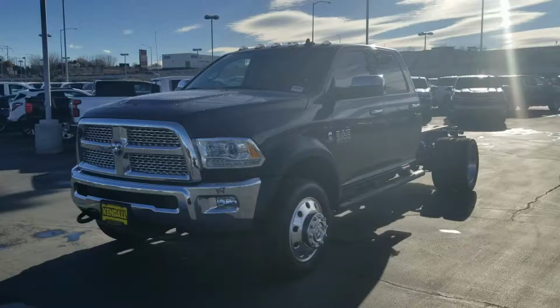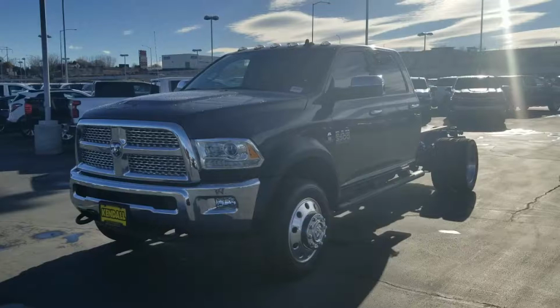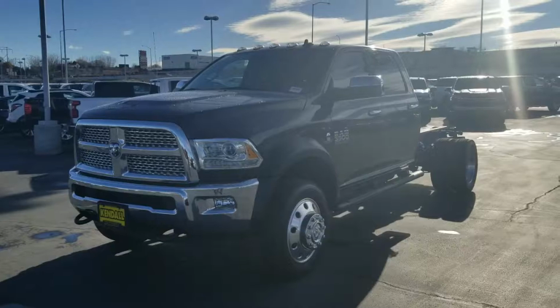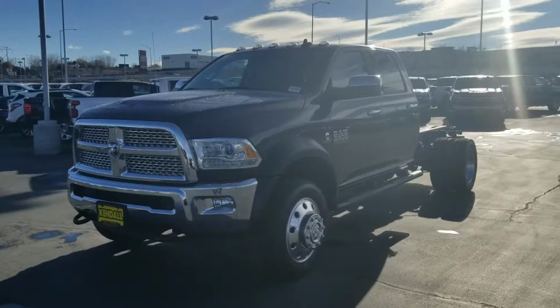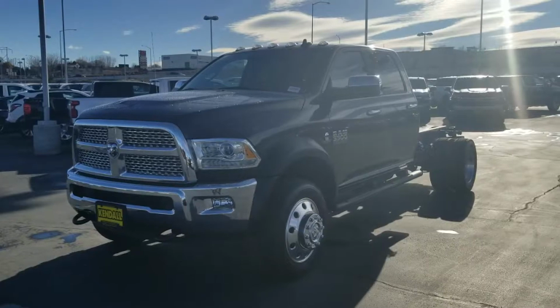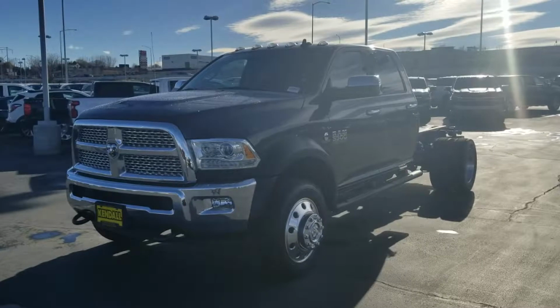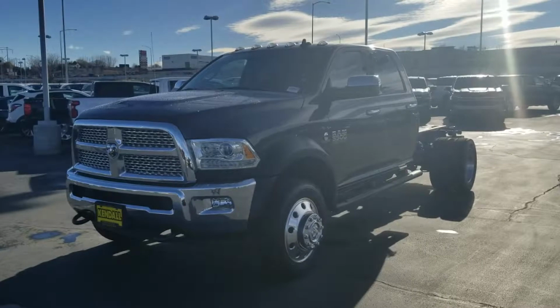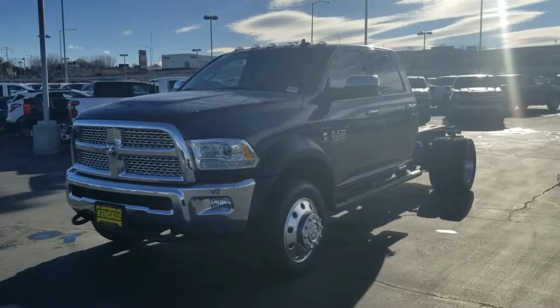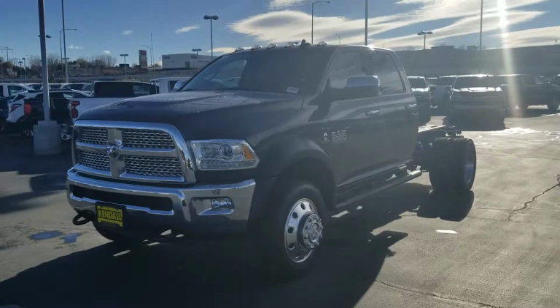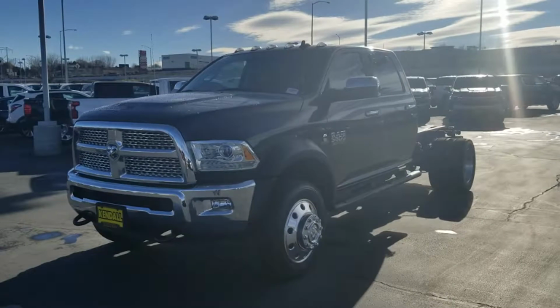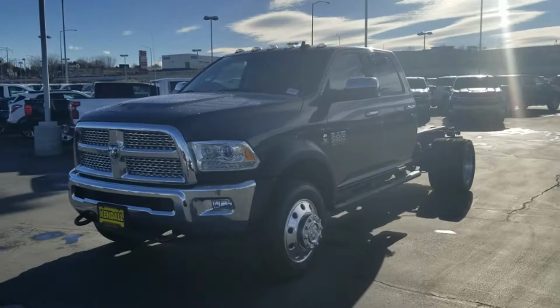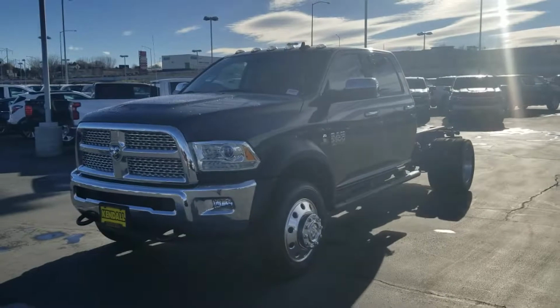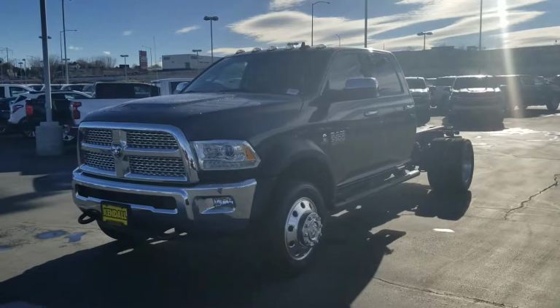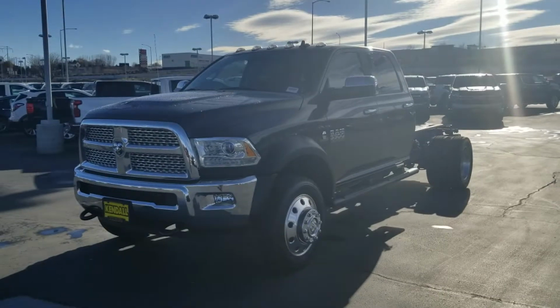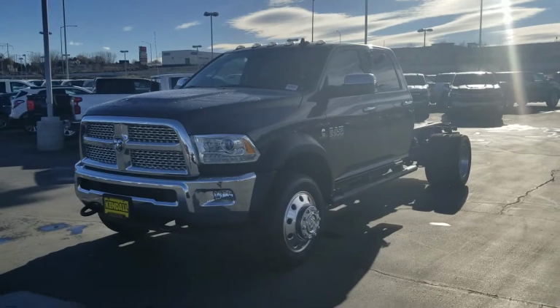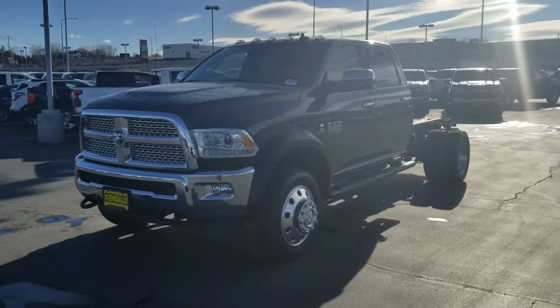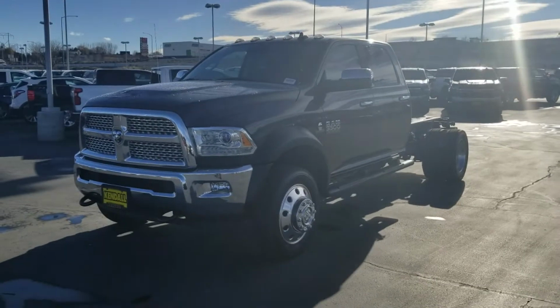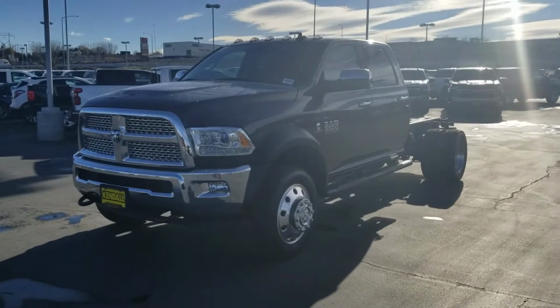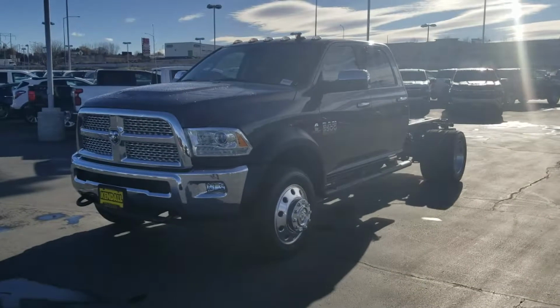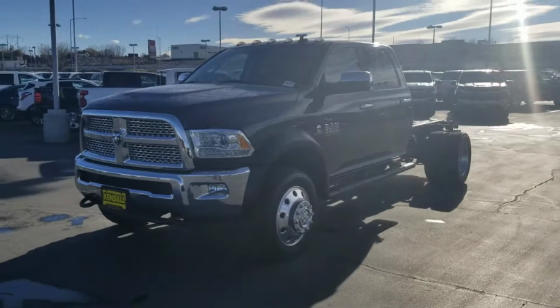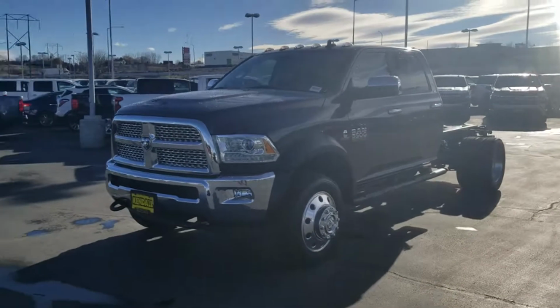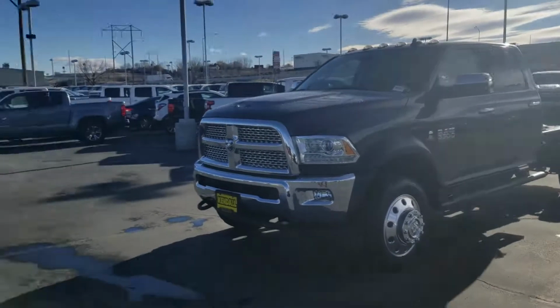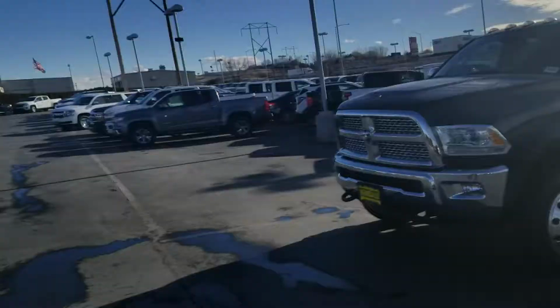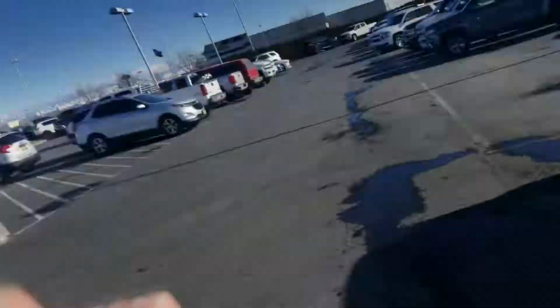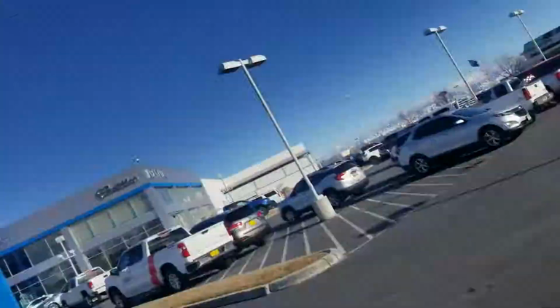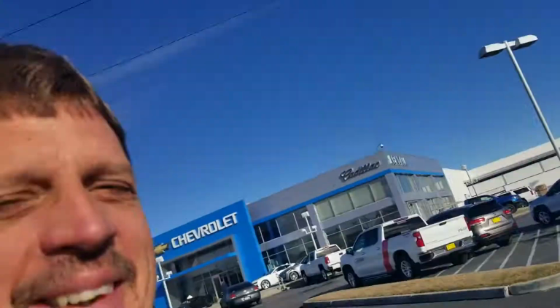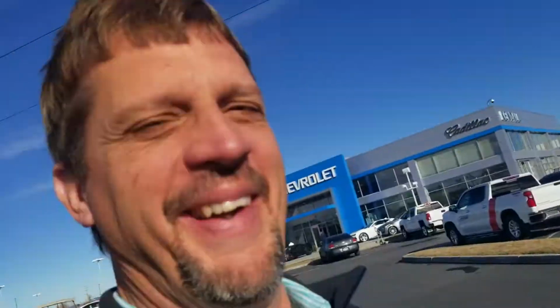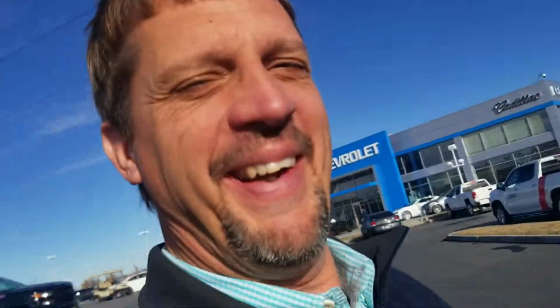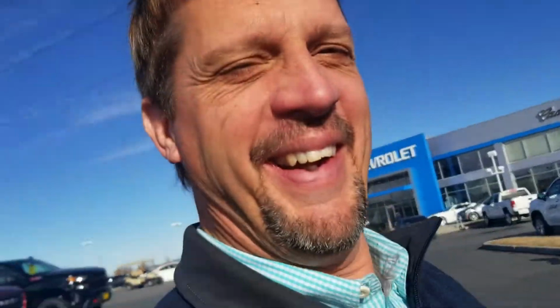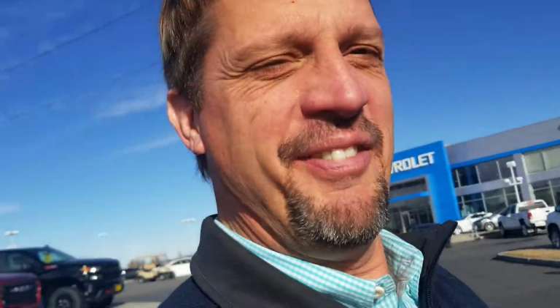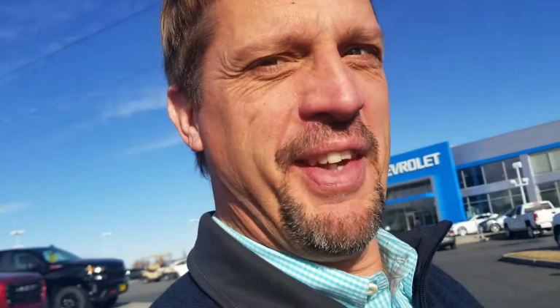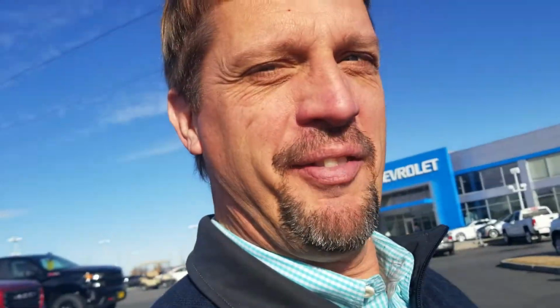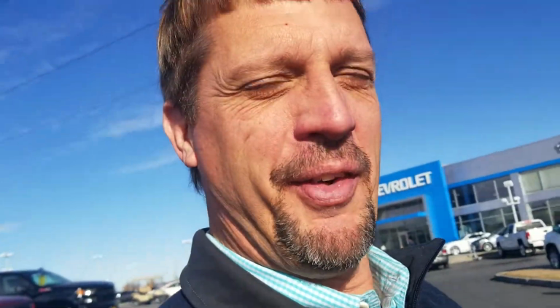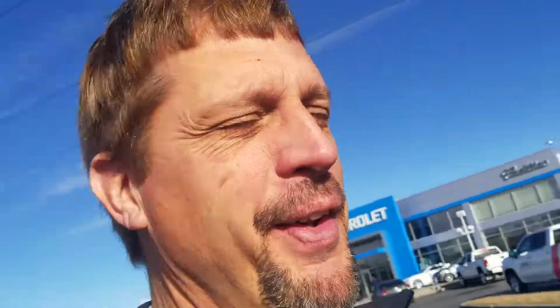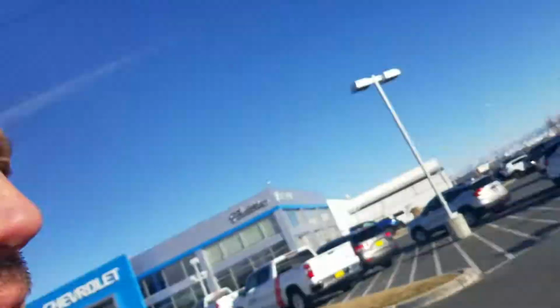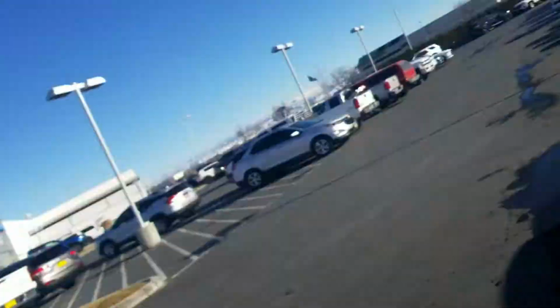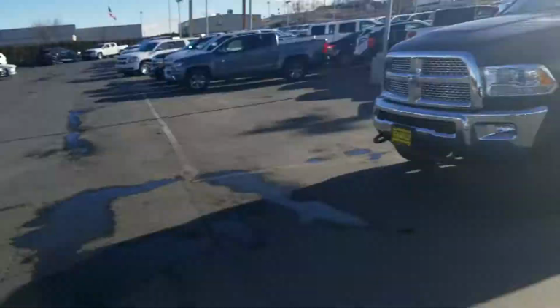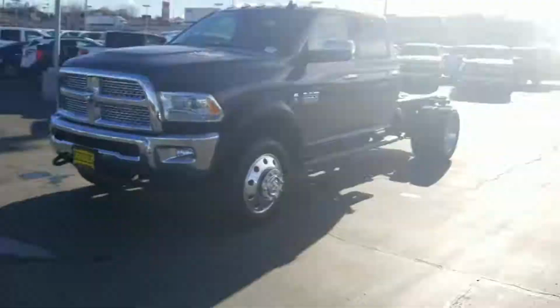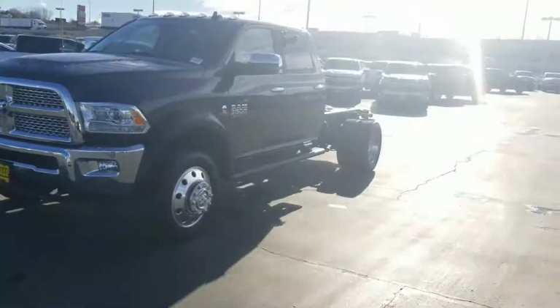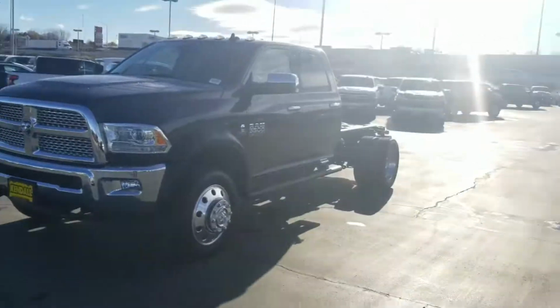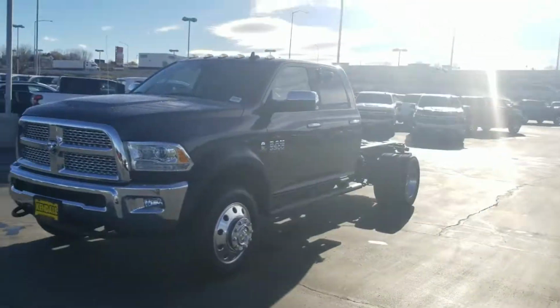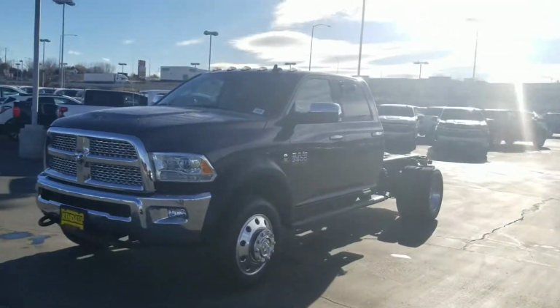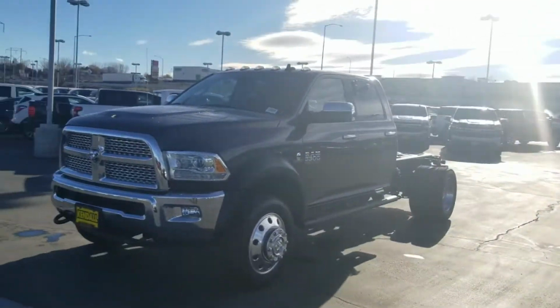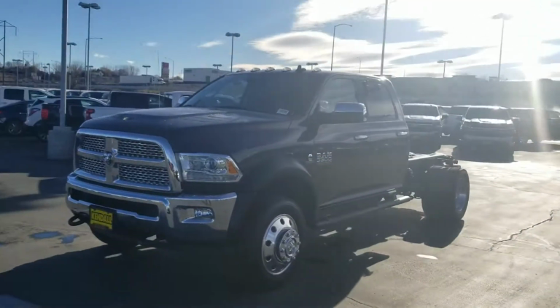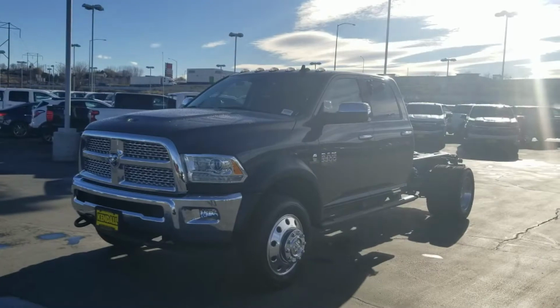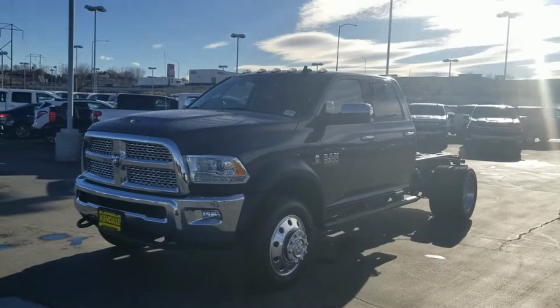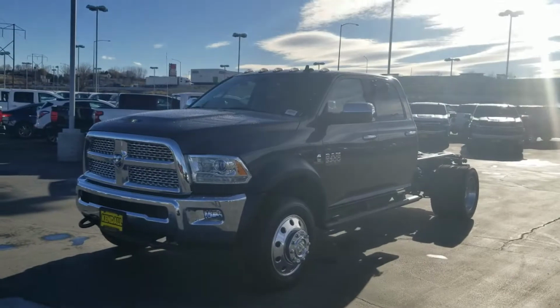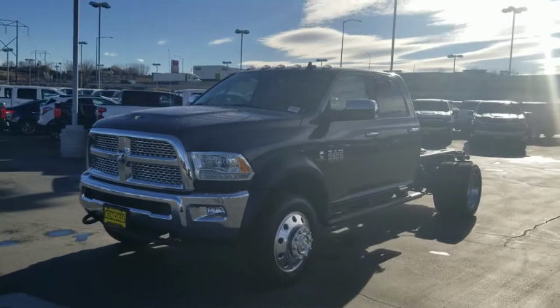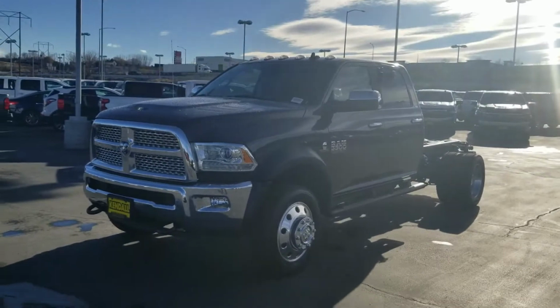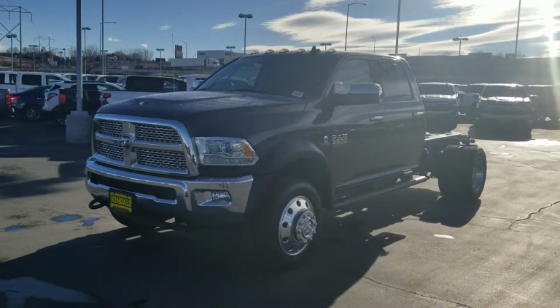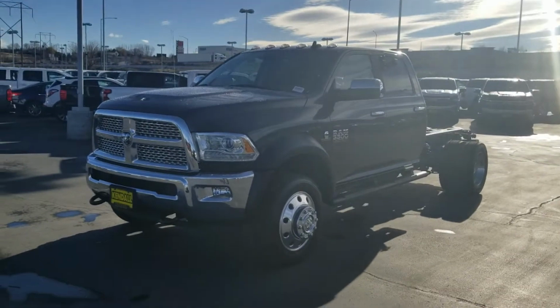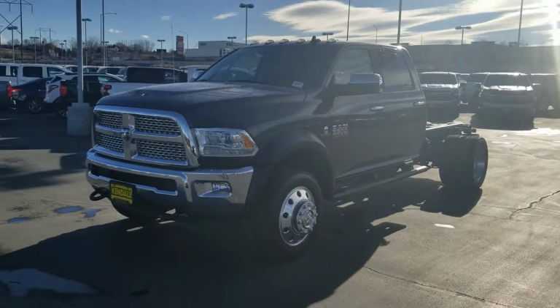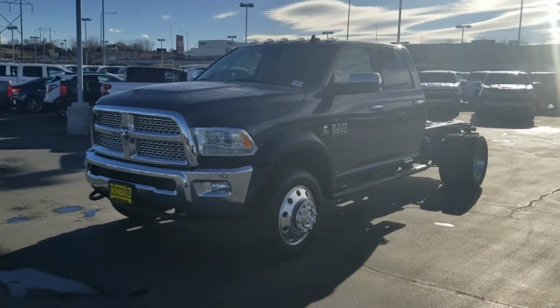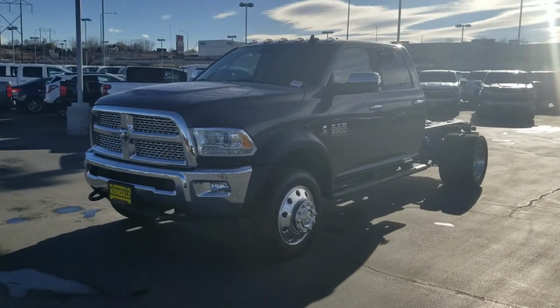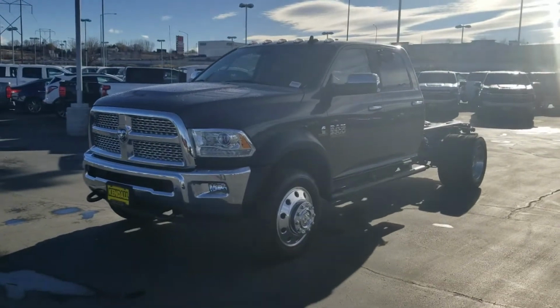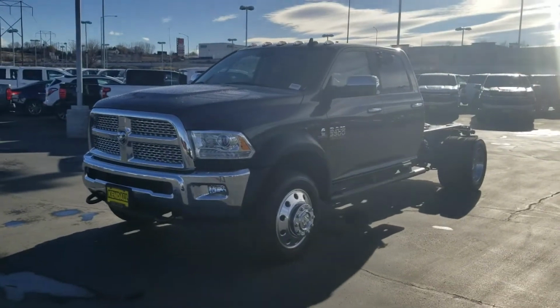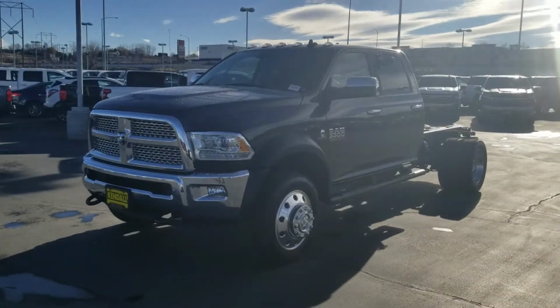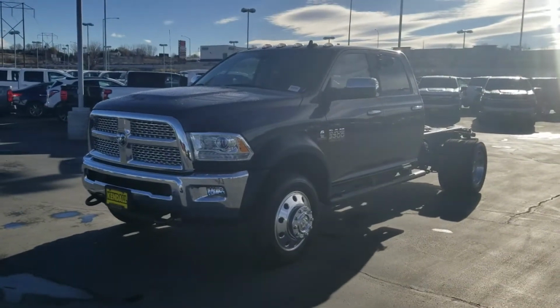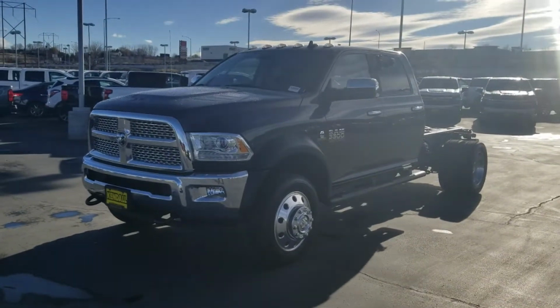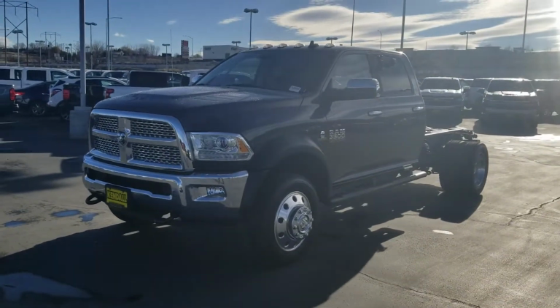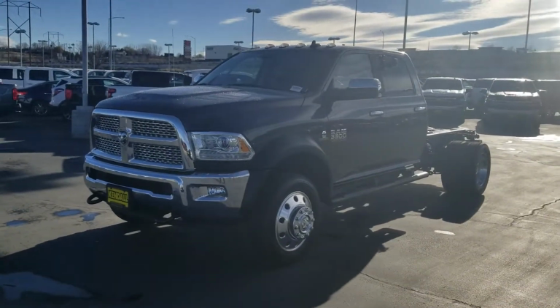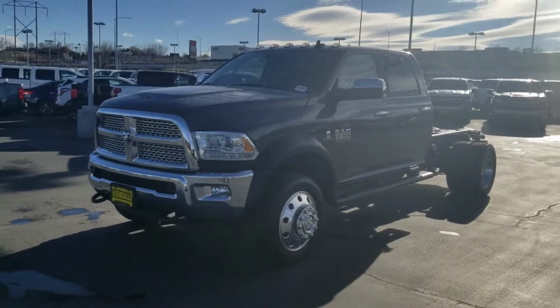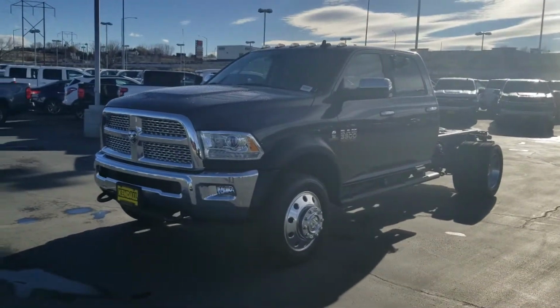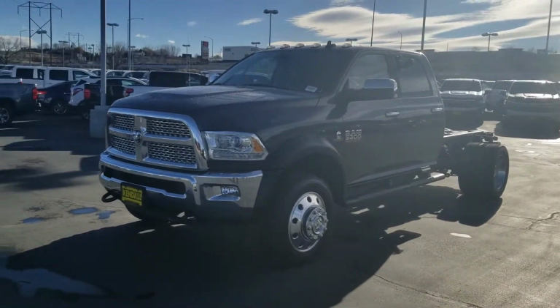Hey Ryan, Tim Crowley with the Kindle Automall here in Nampa. I'm Tim Crowley and here's that Ram 5500 heavy-duty we were talking about.